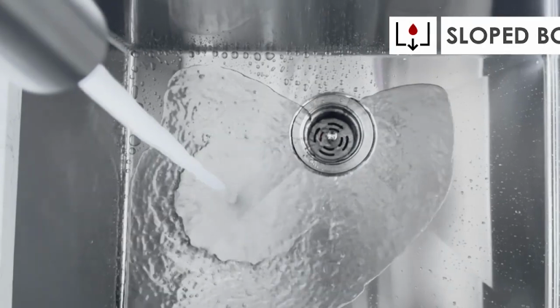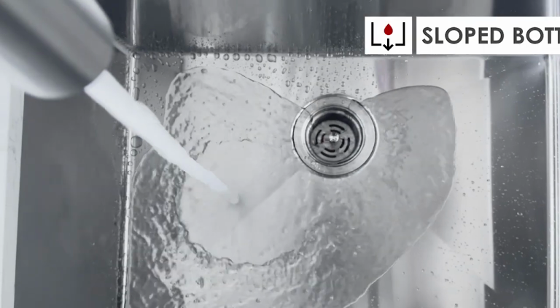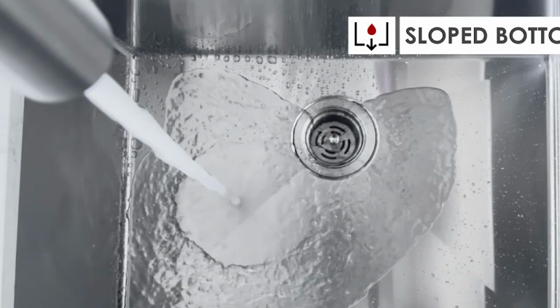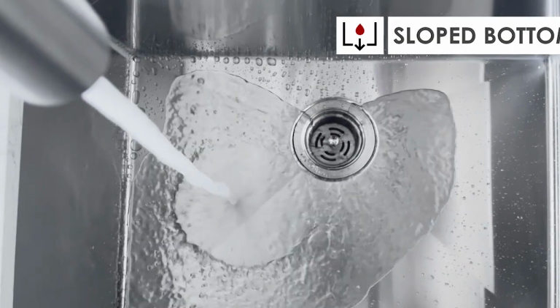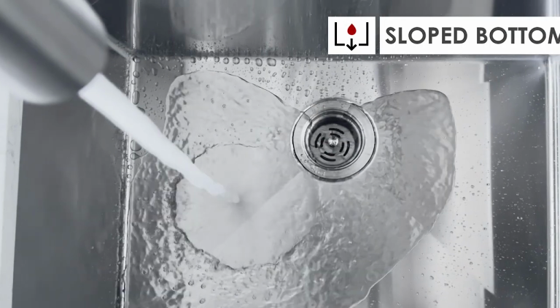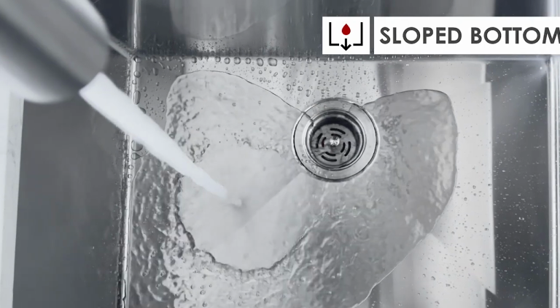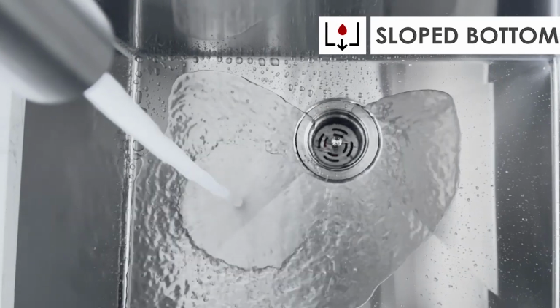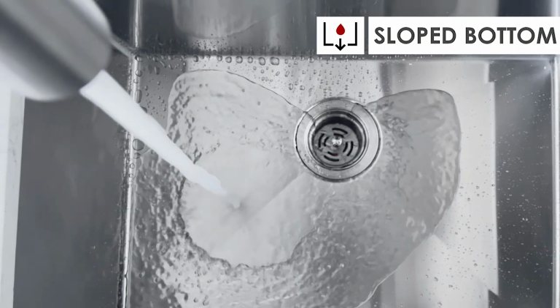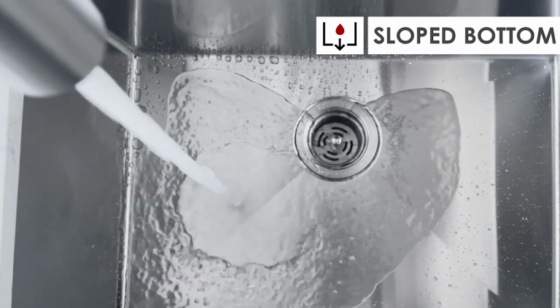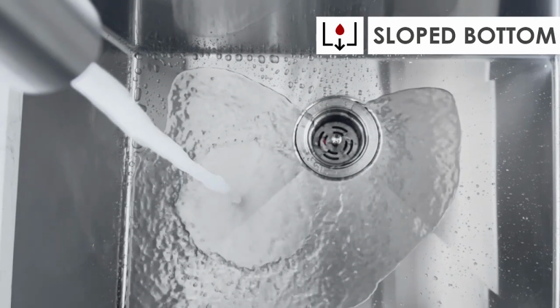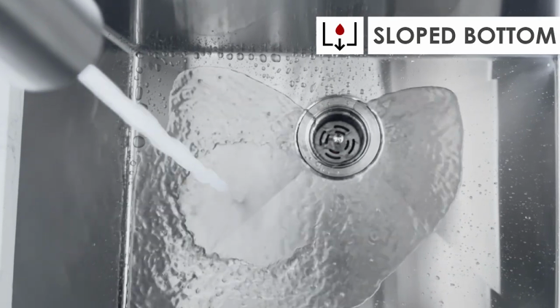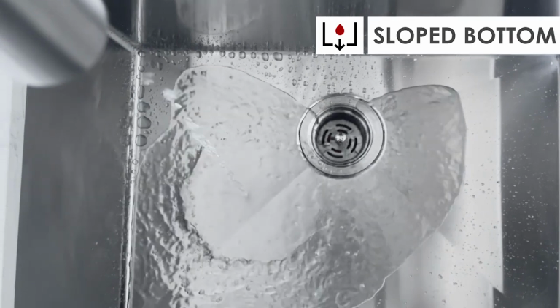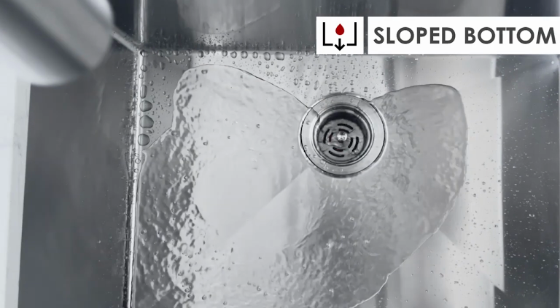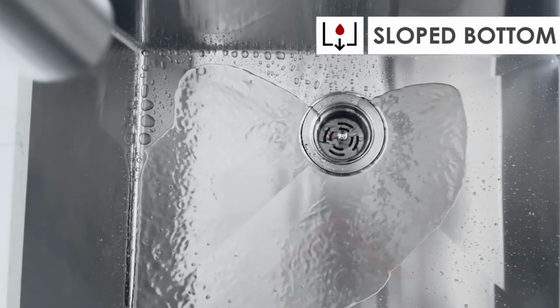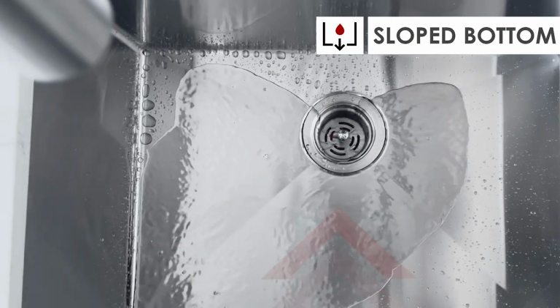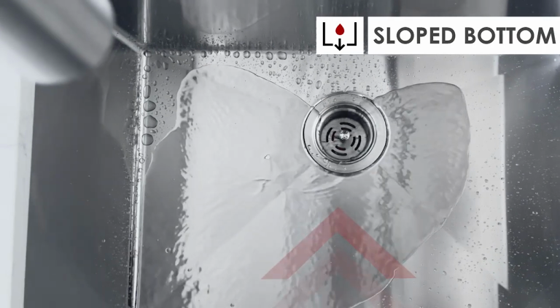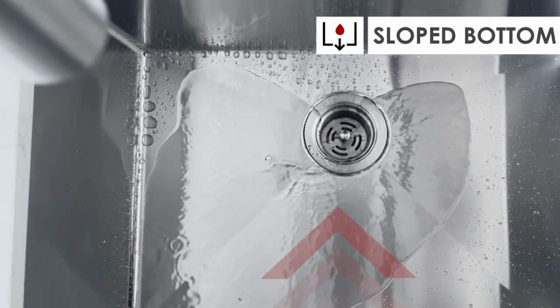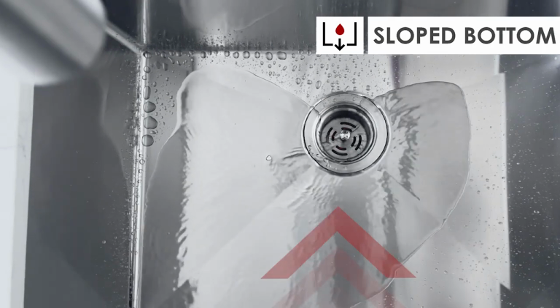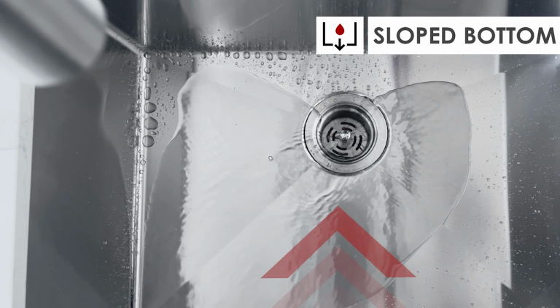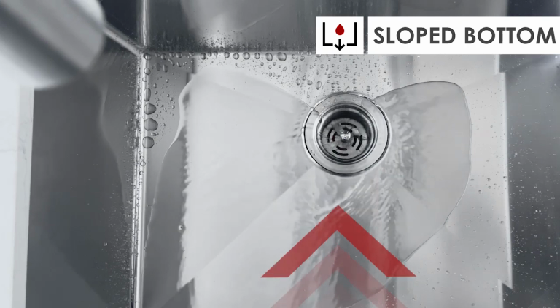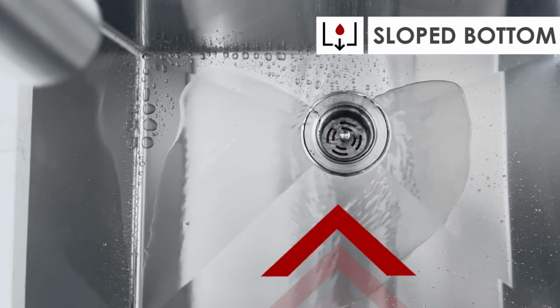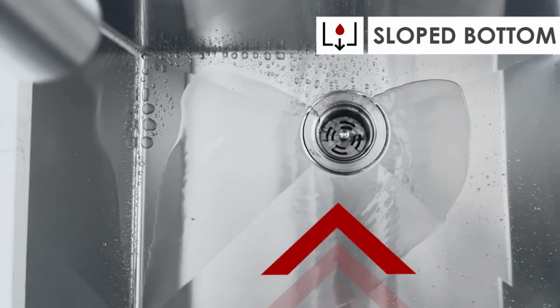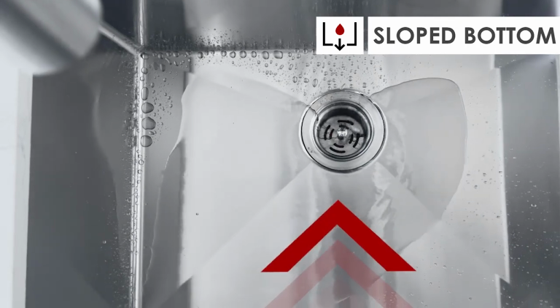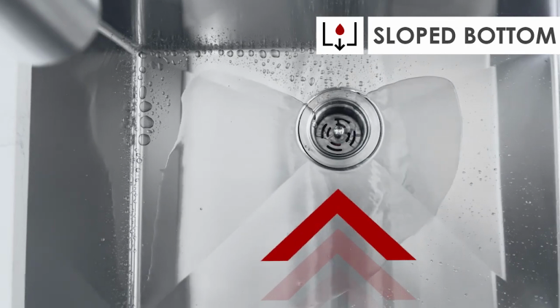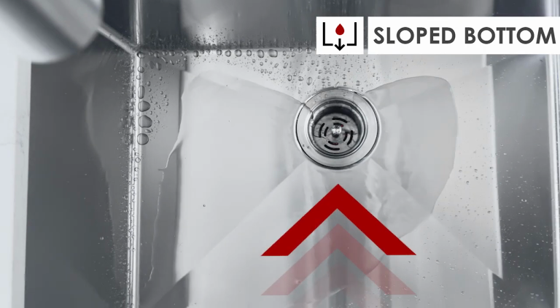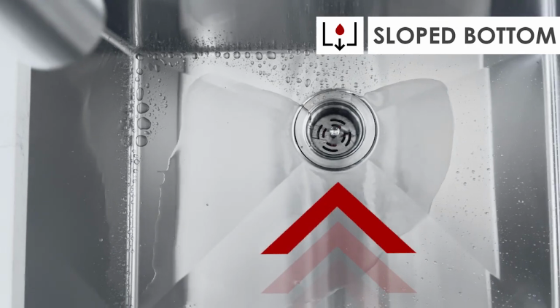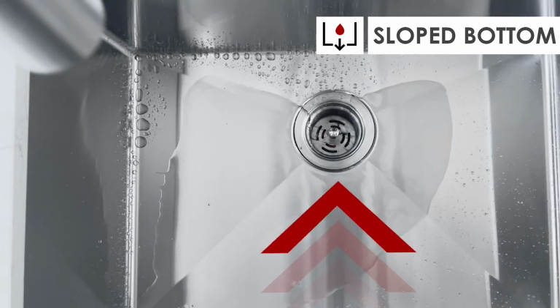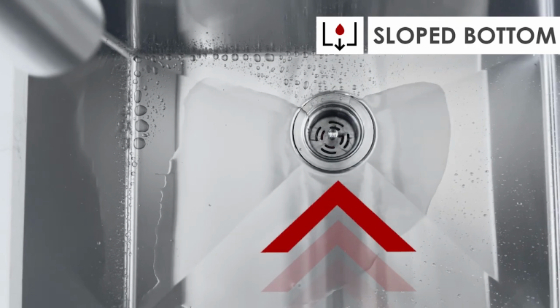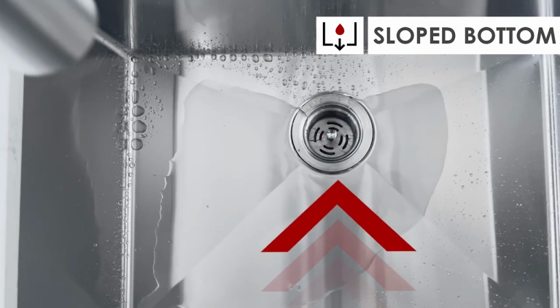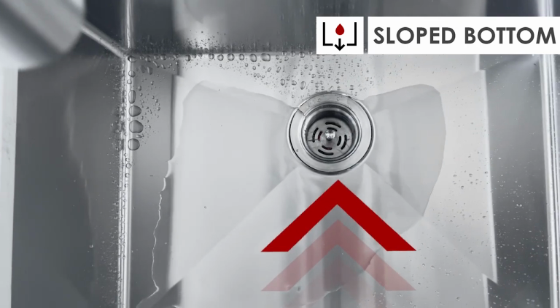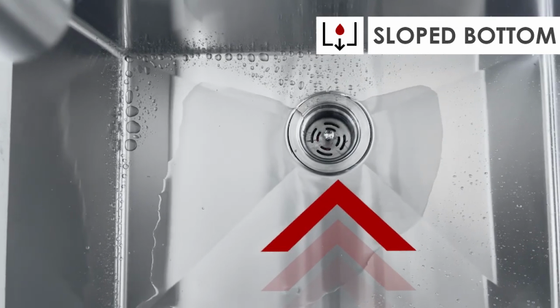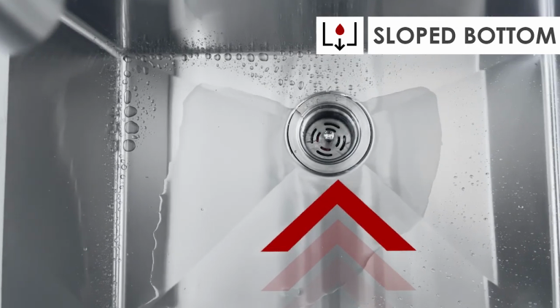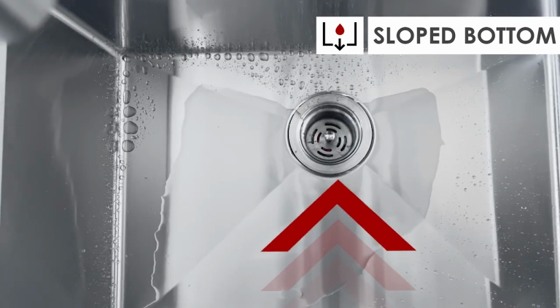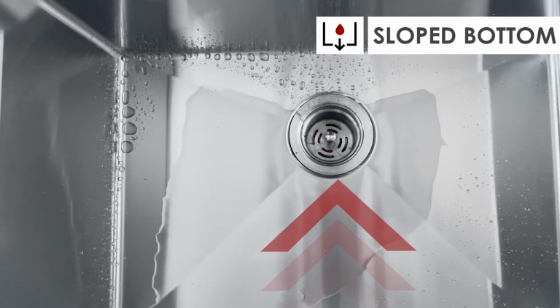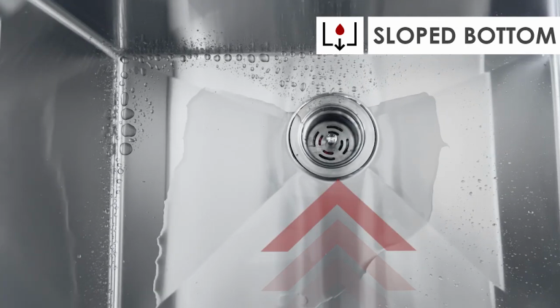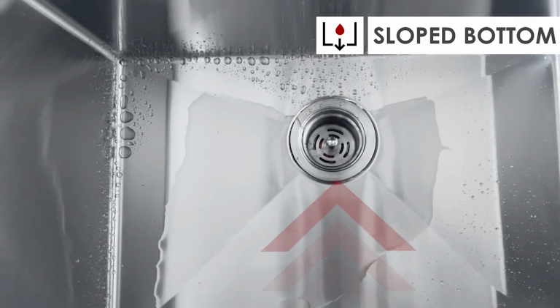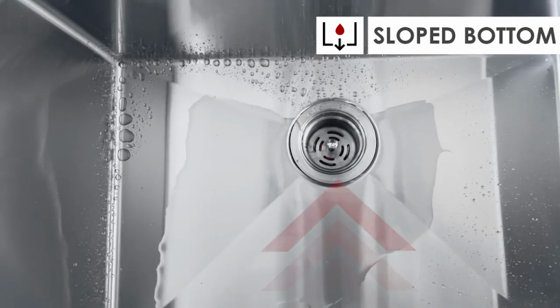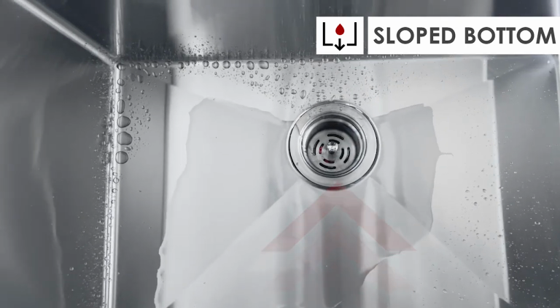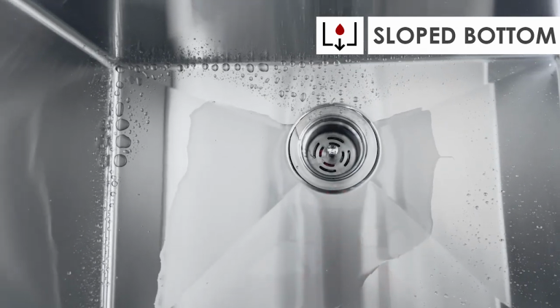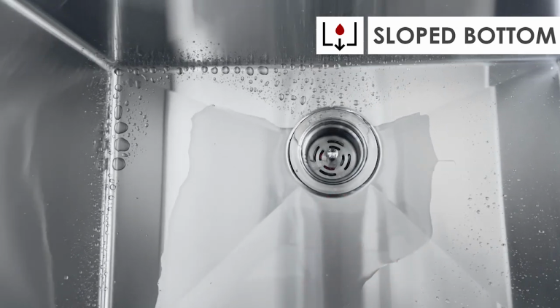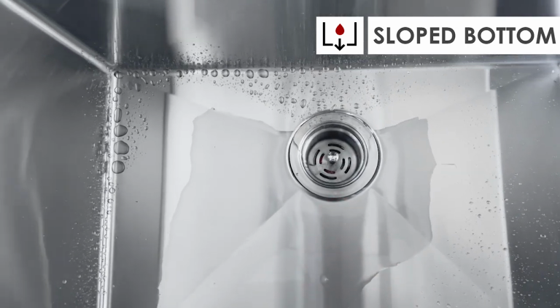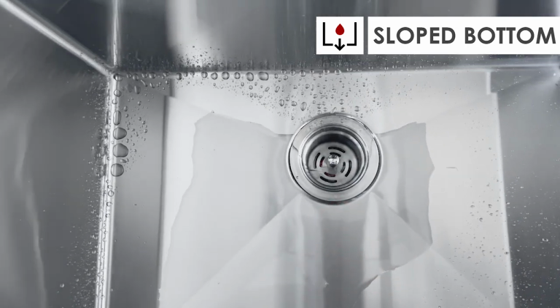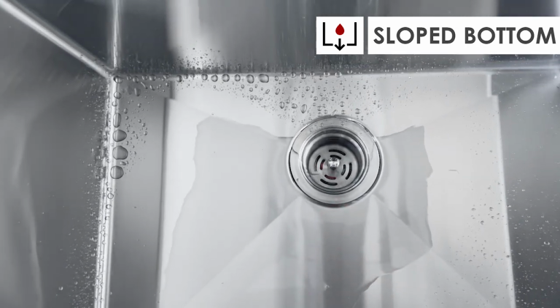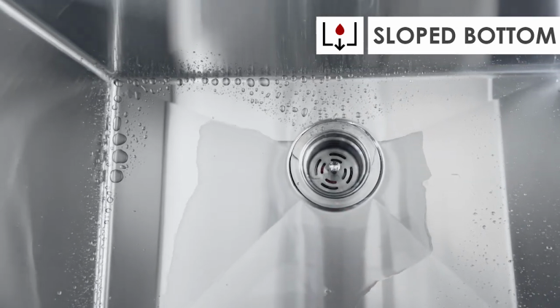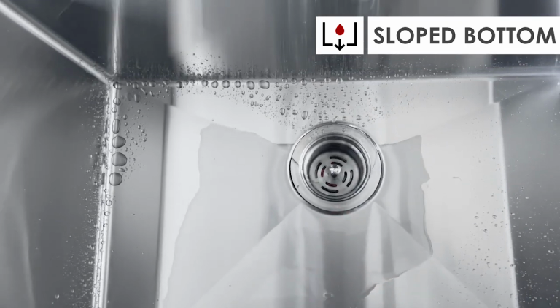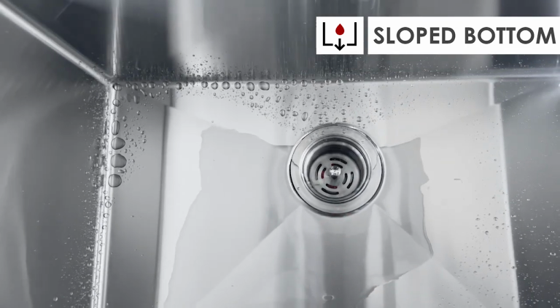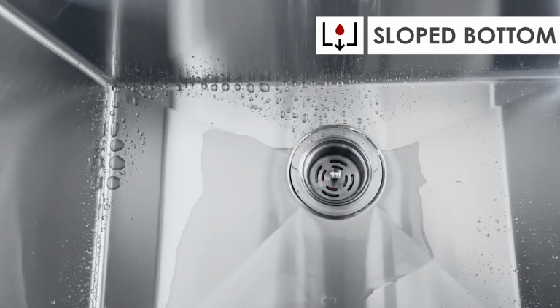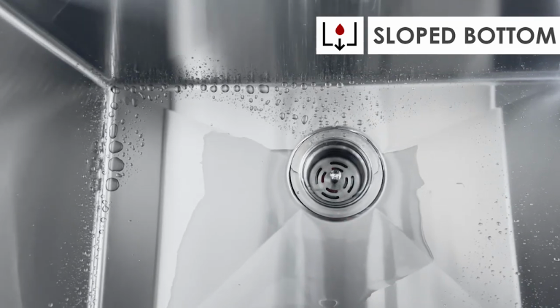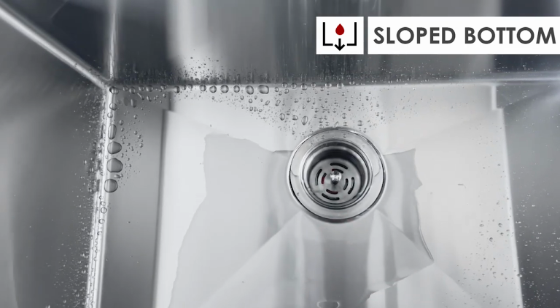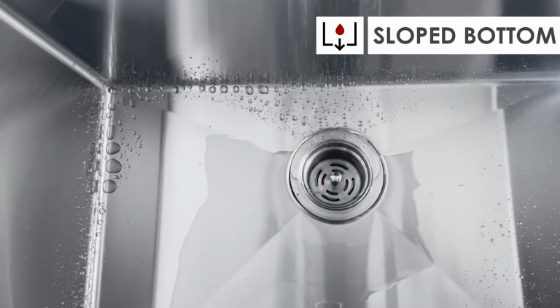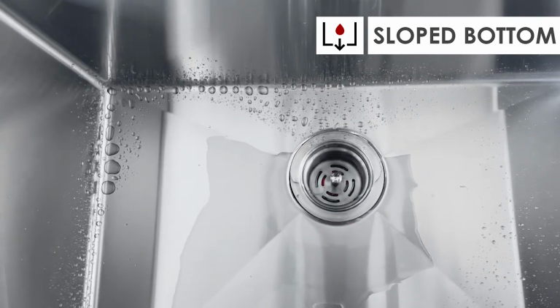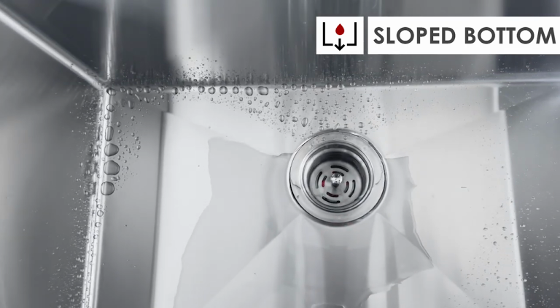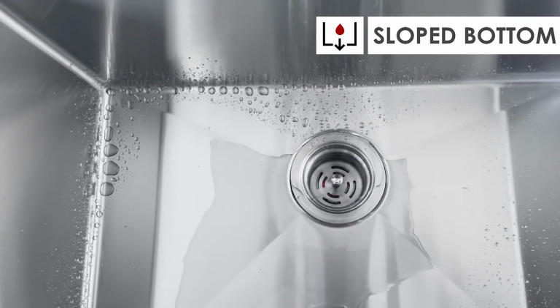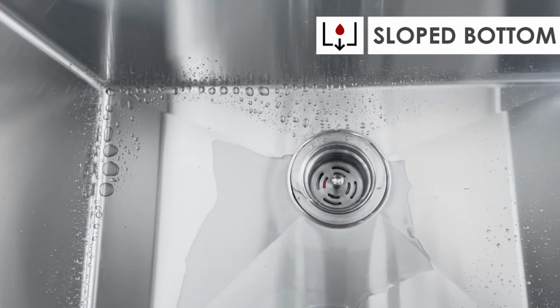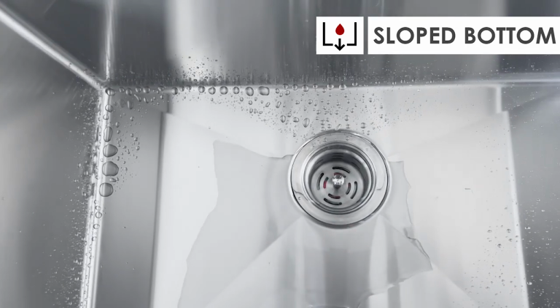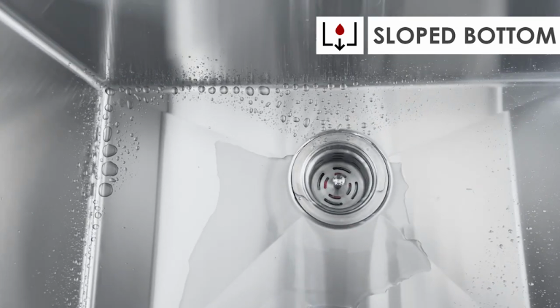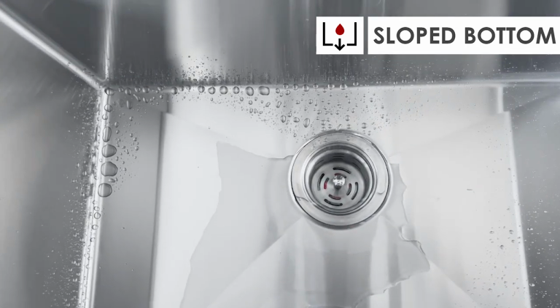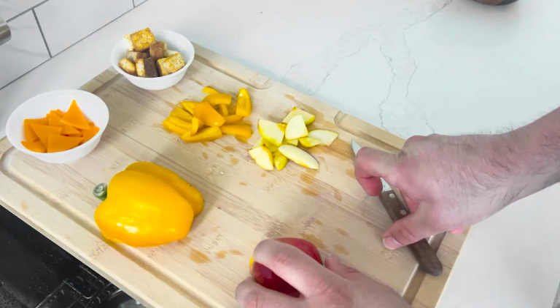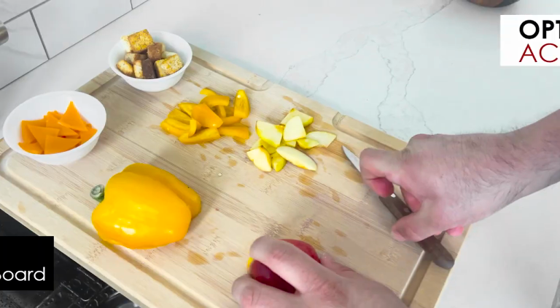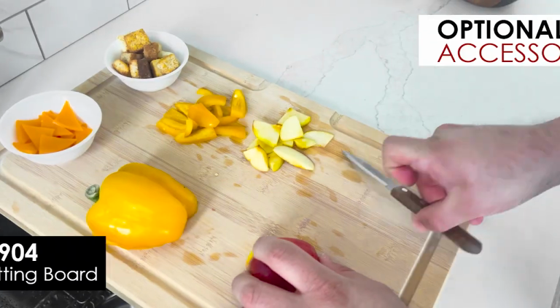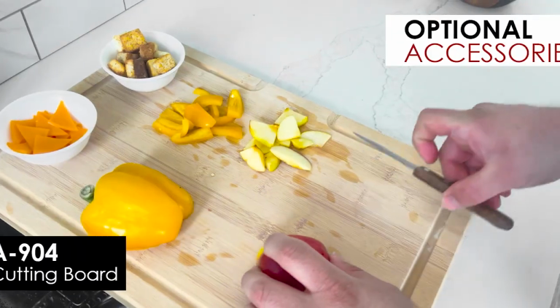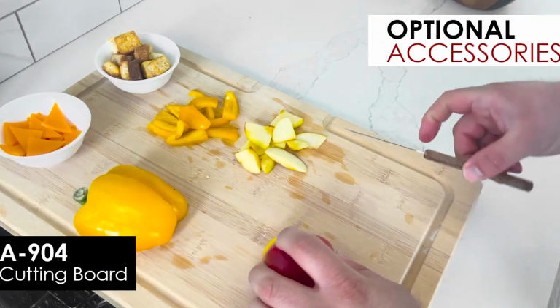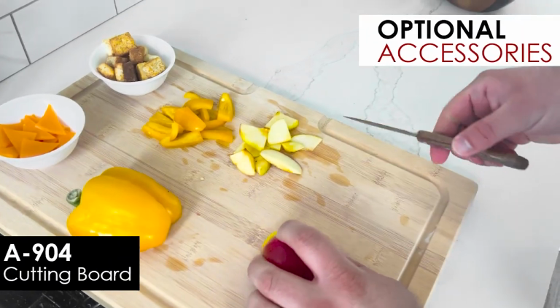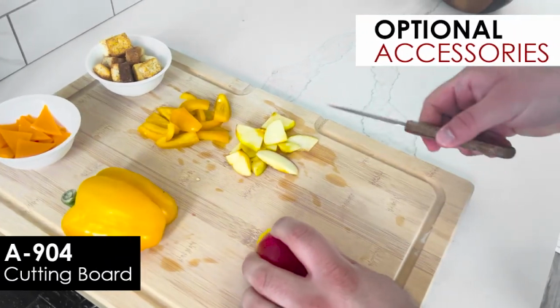The cleverly designed sloped bottom ensures efficient water drainage, preventing blockages and unsightly residue. Additionally, we offer a variety of optional accessories to further customize your sink.